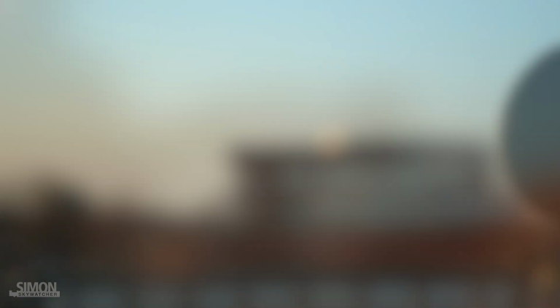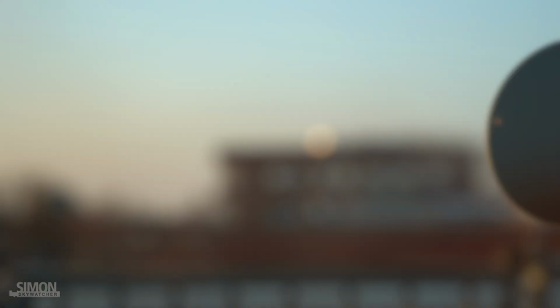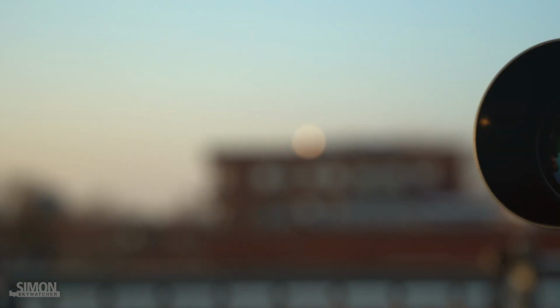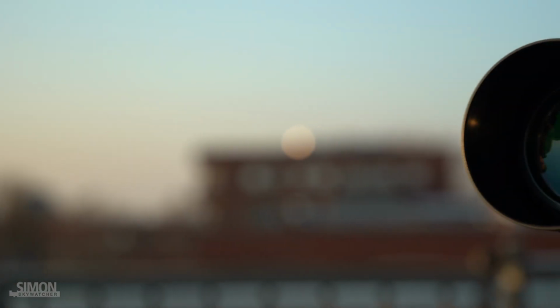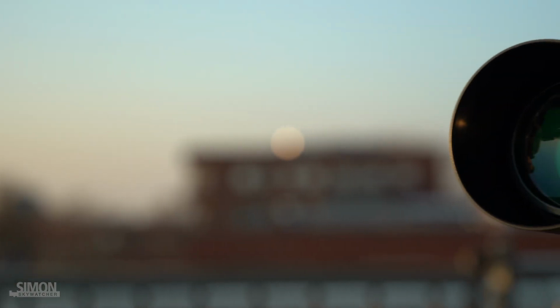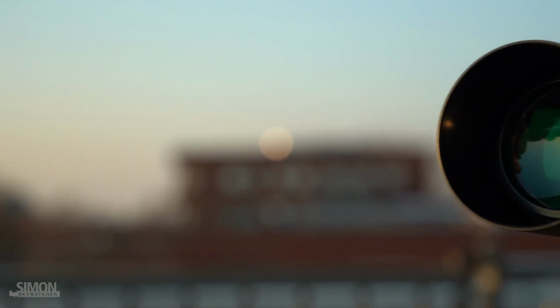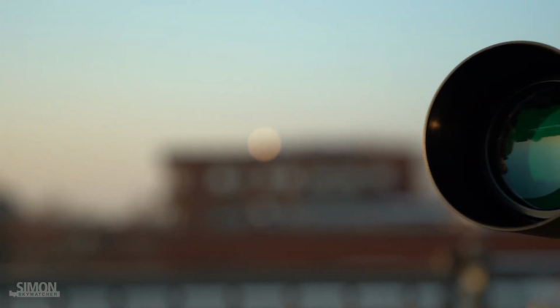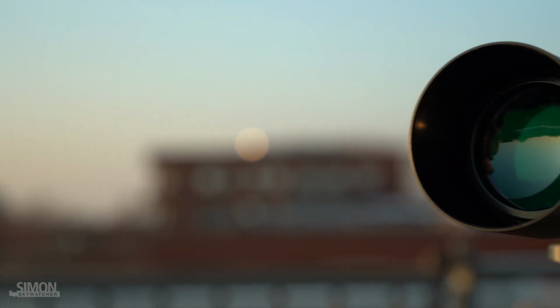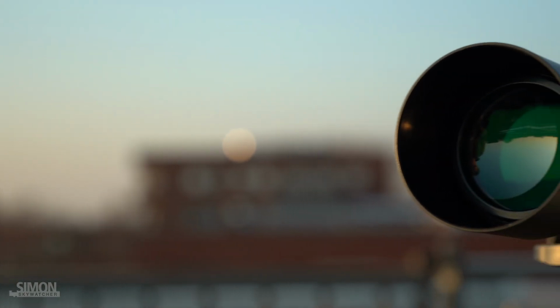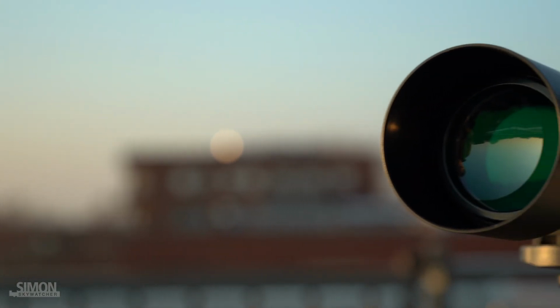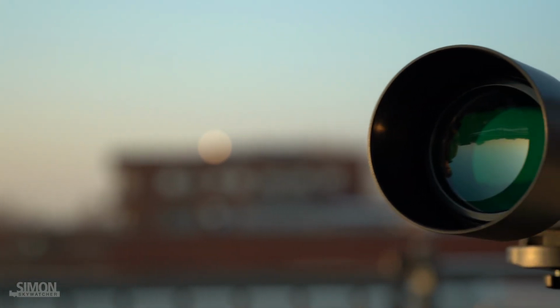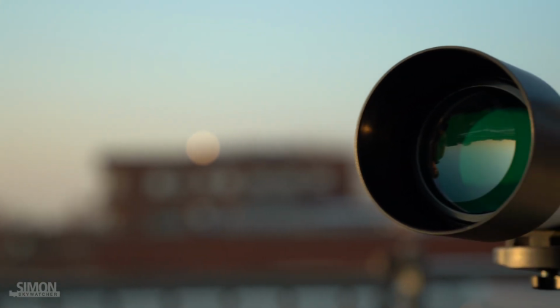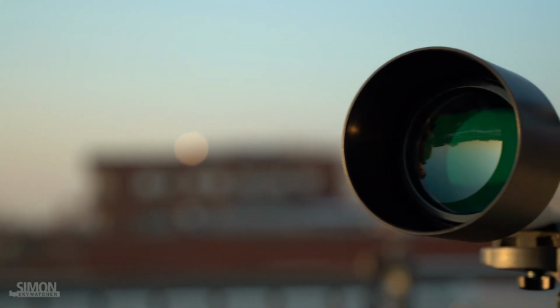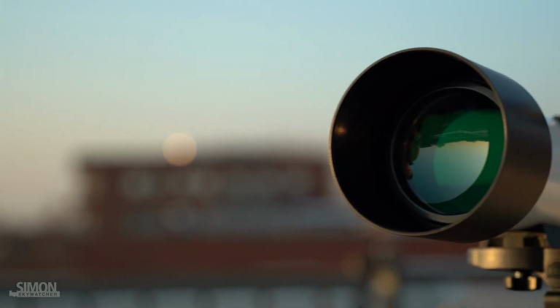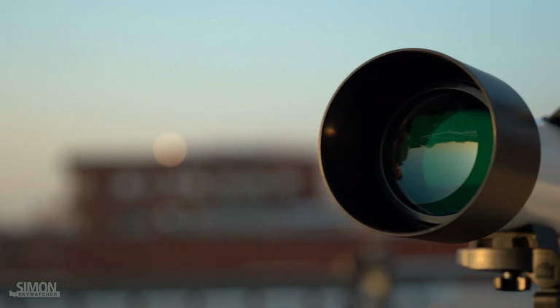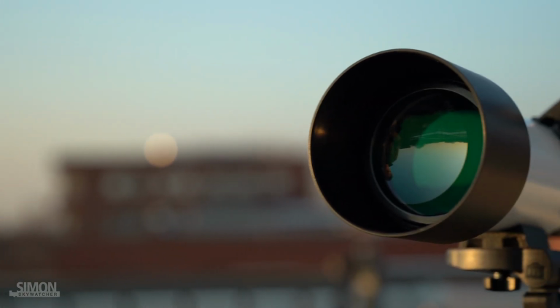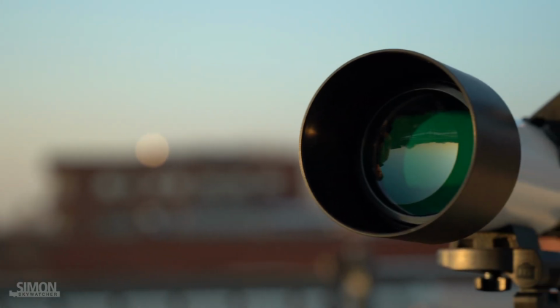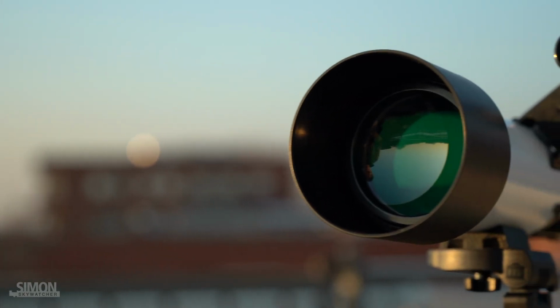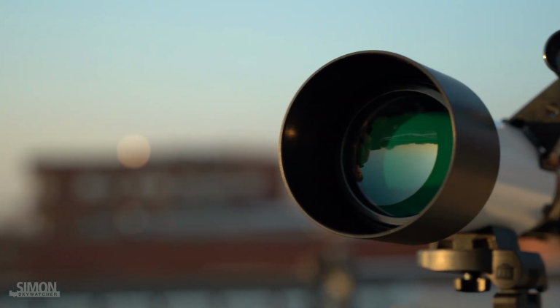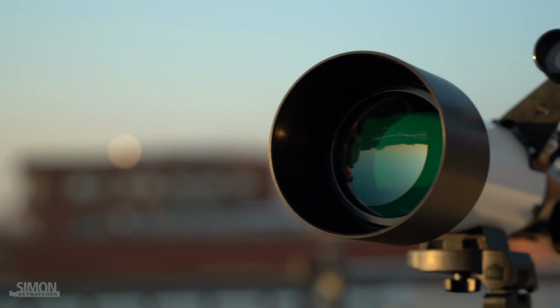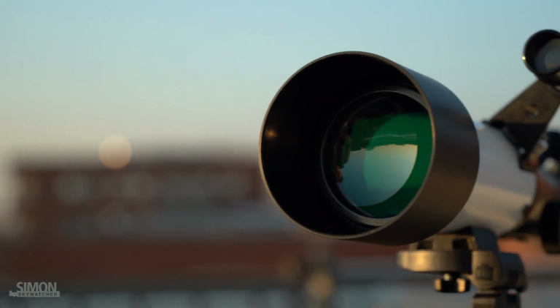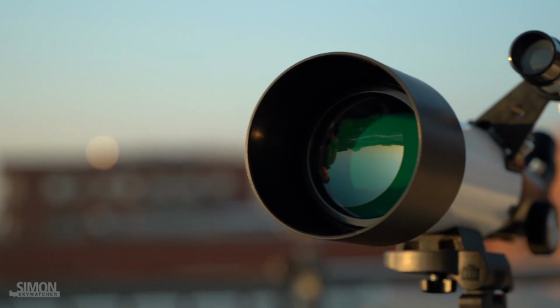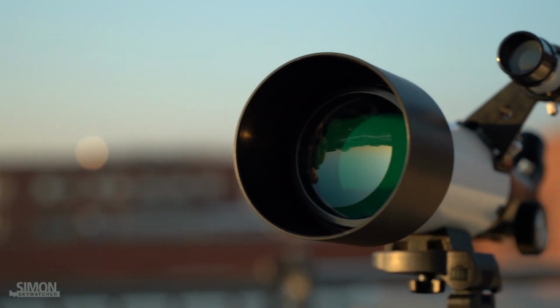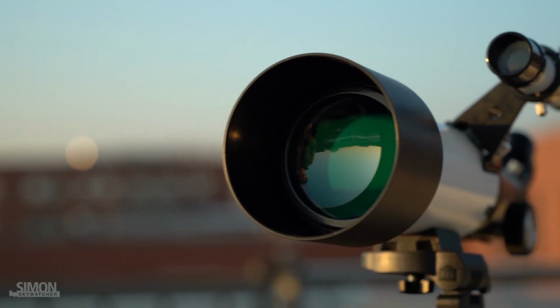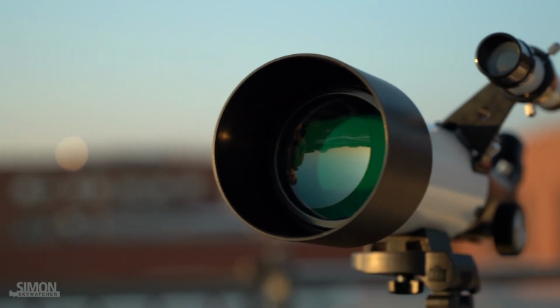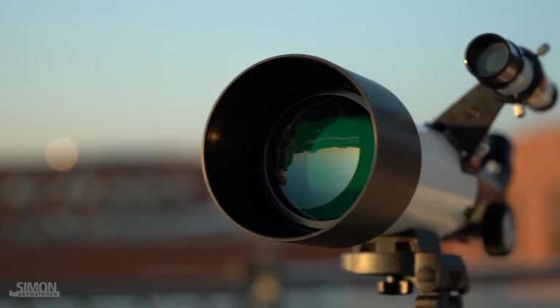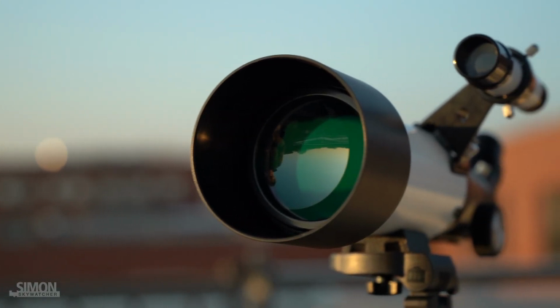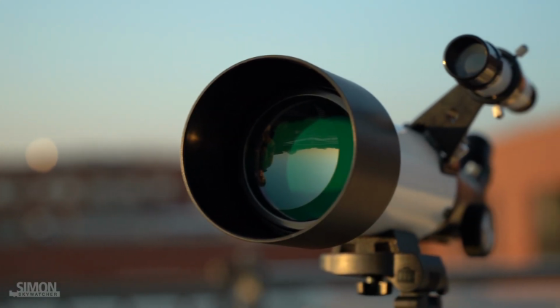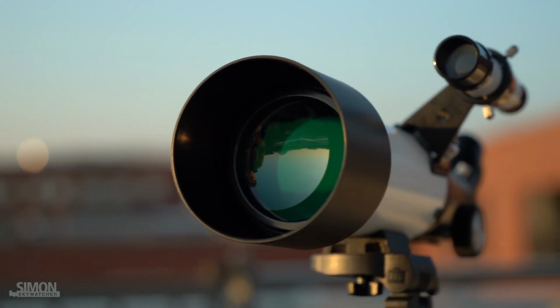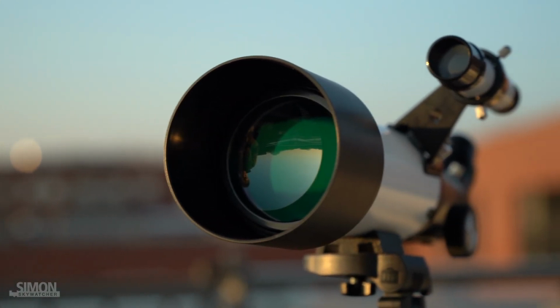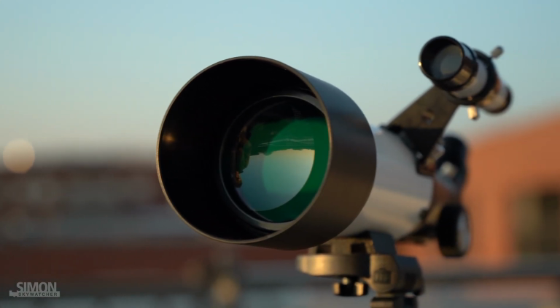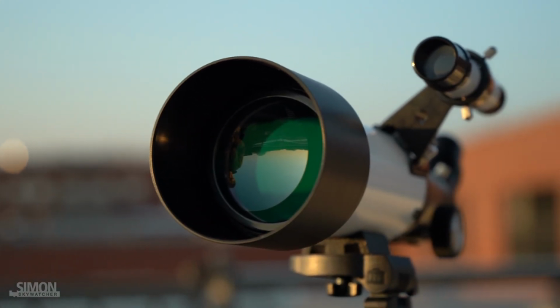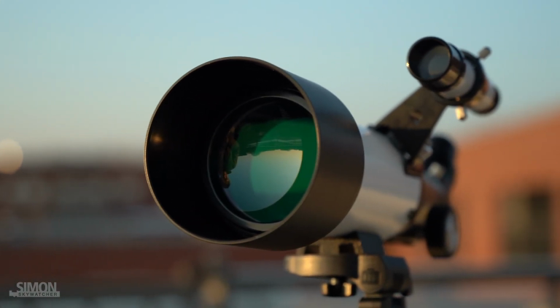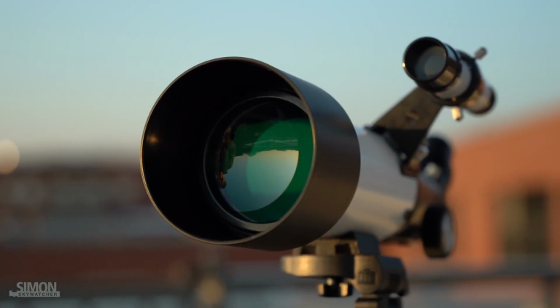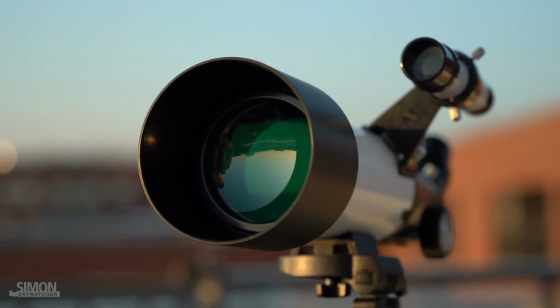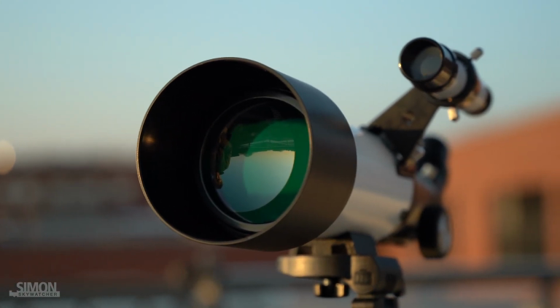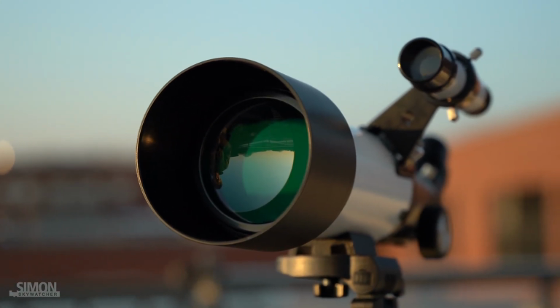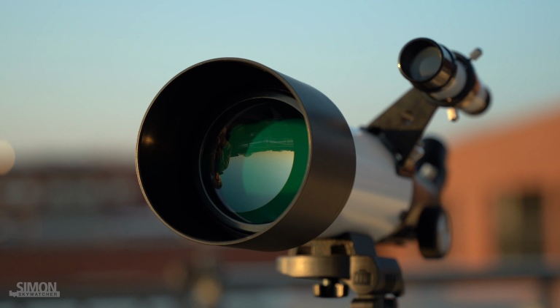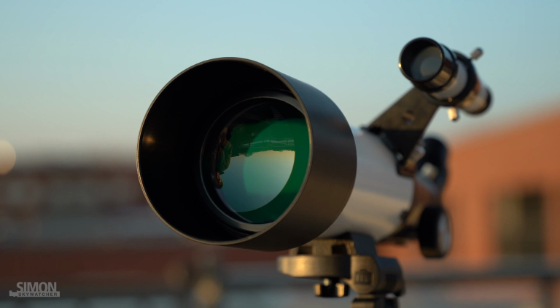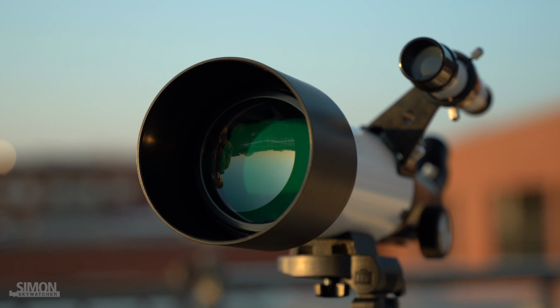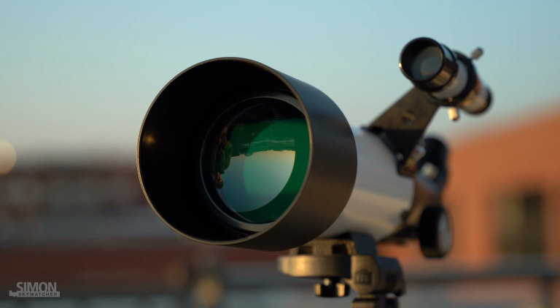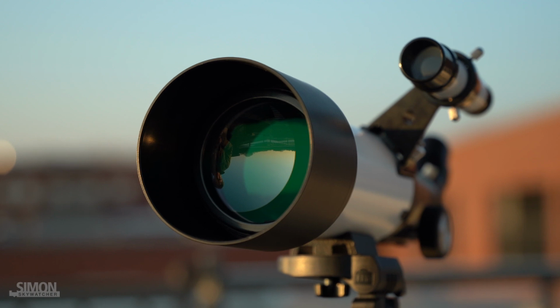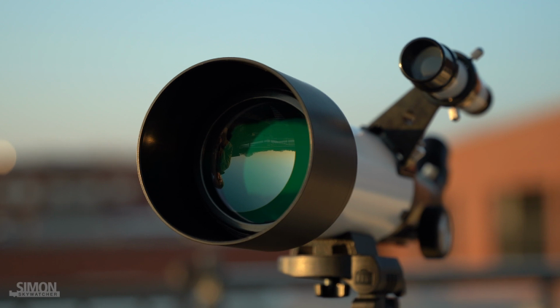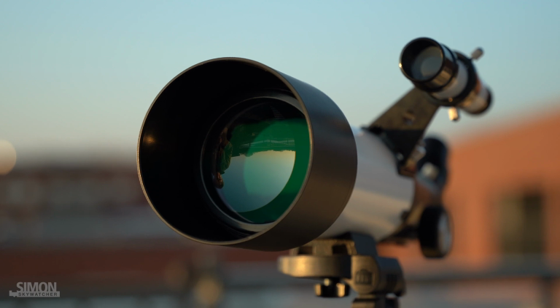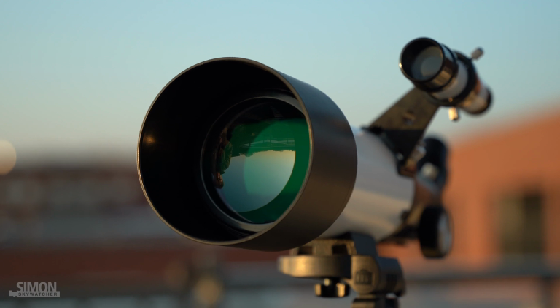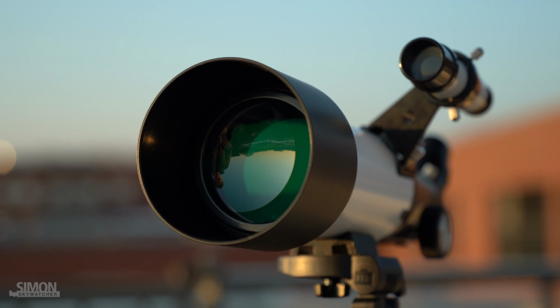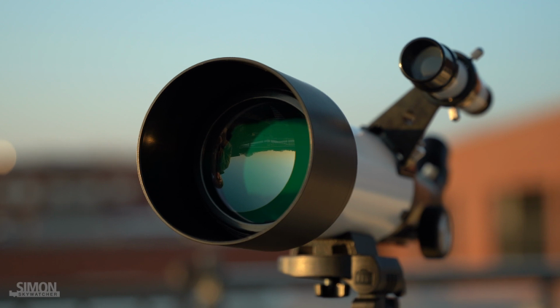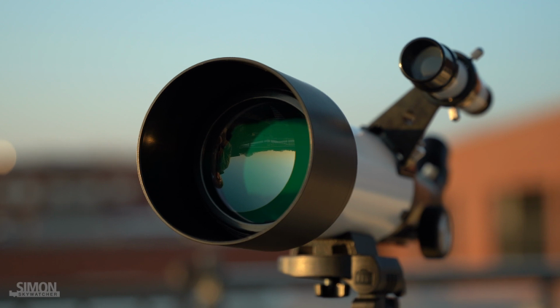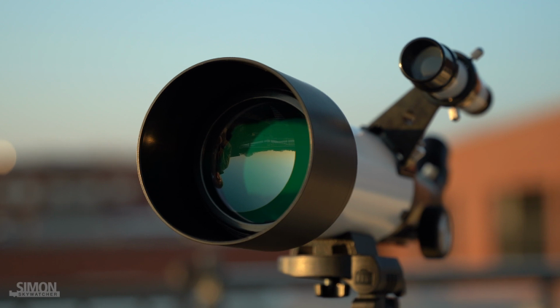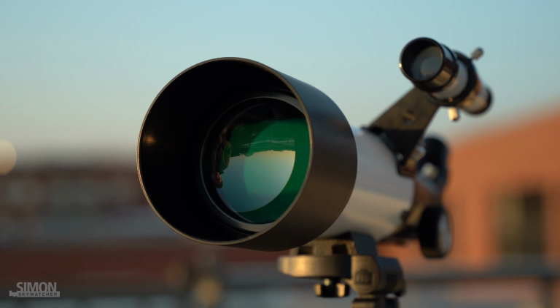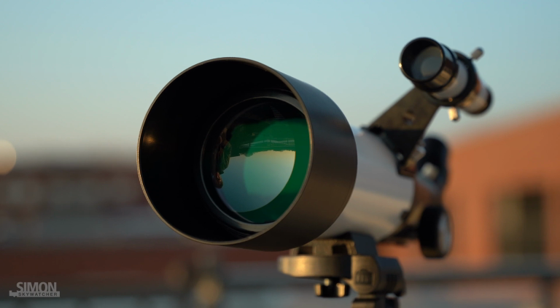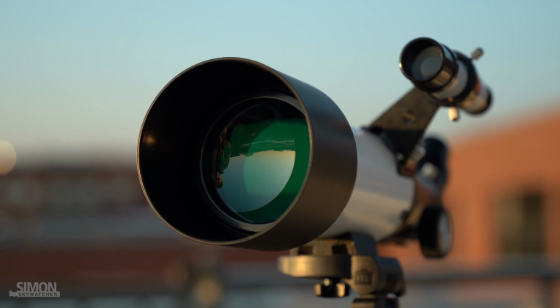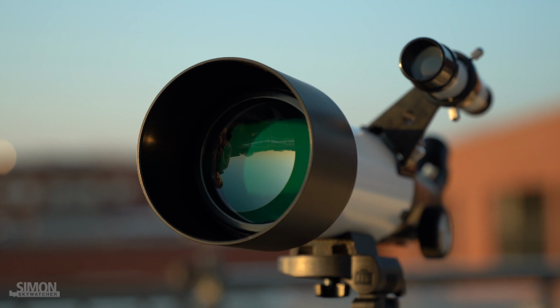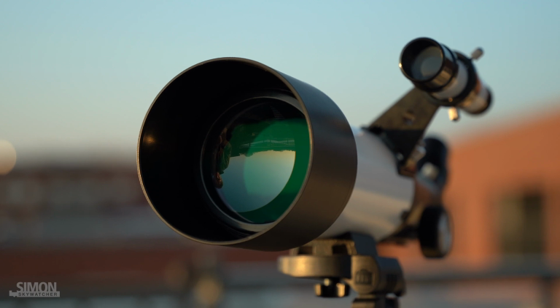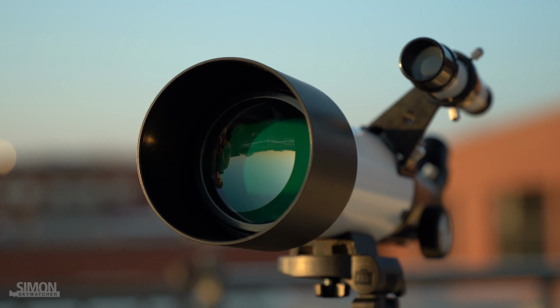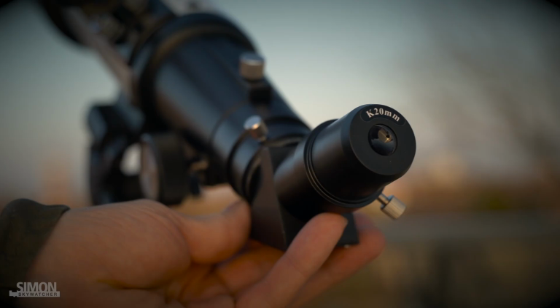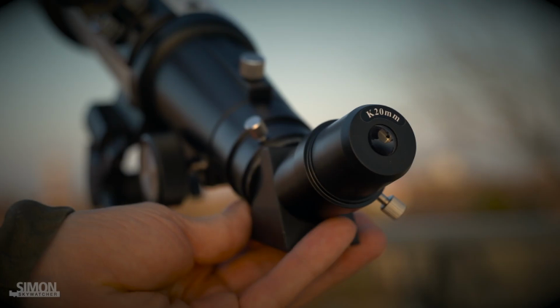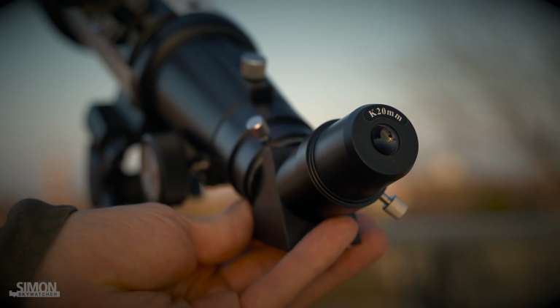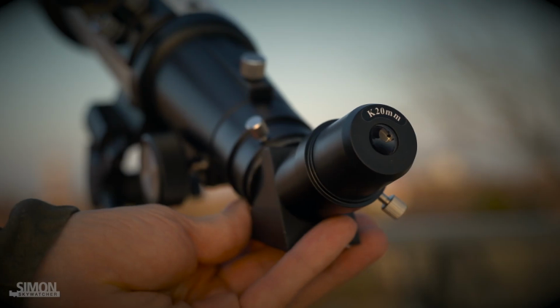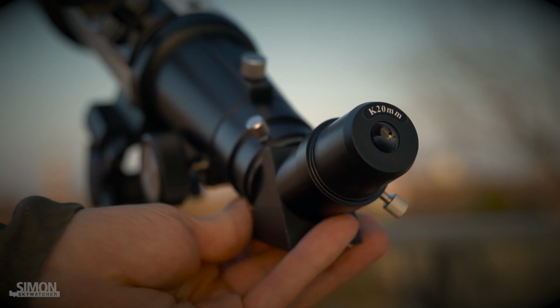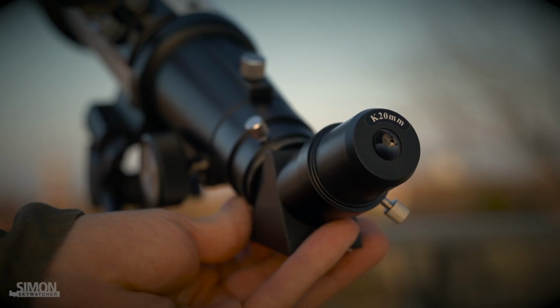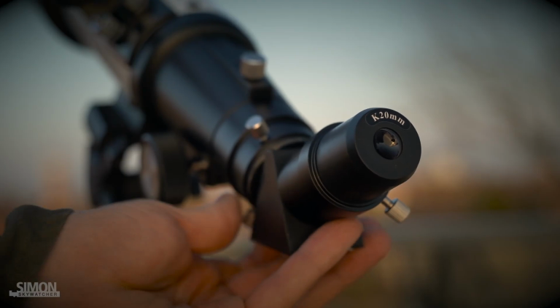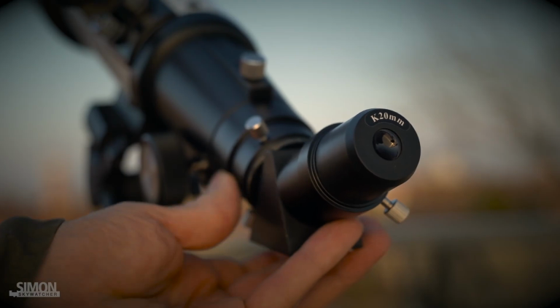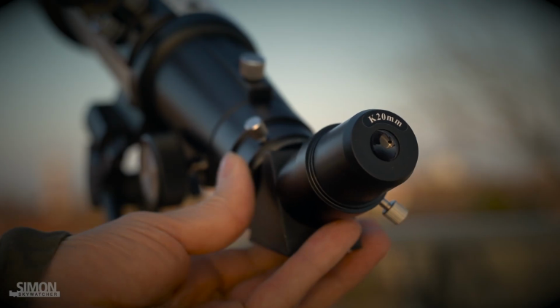What surprised me in this price range was the intense green coating. I know this from more expensive telescopes.